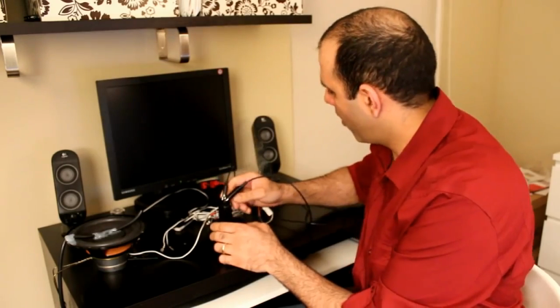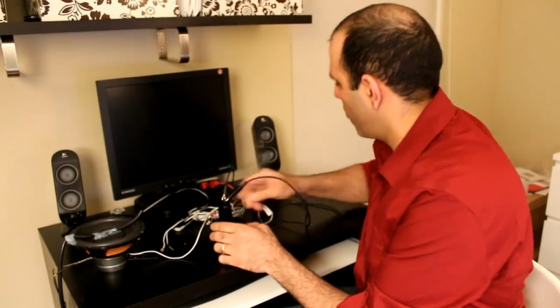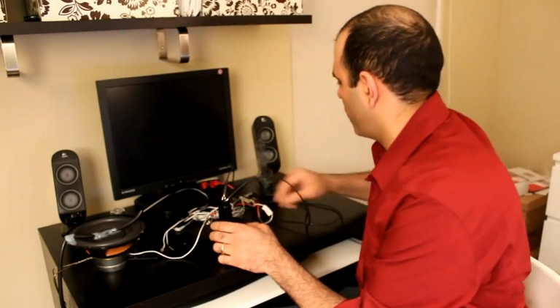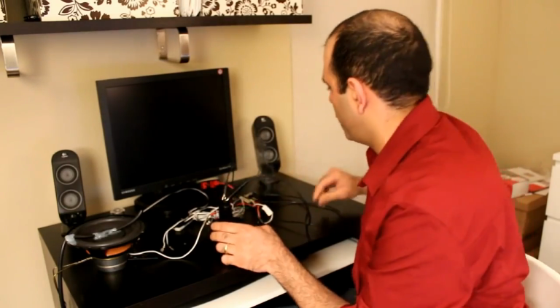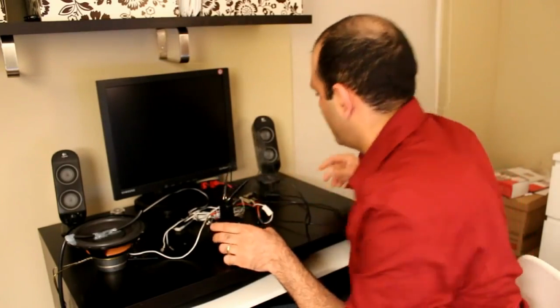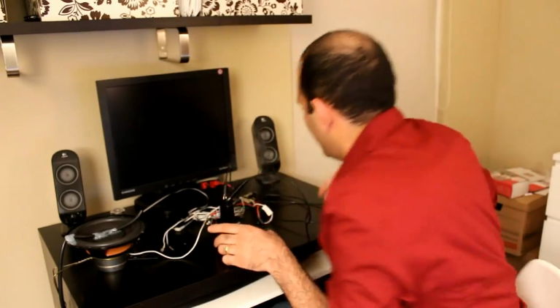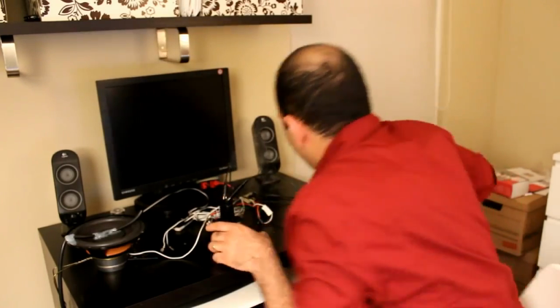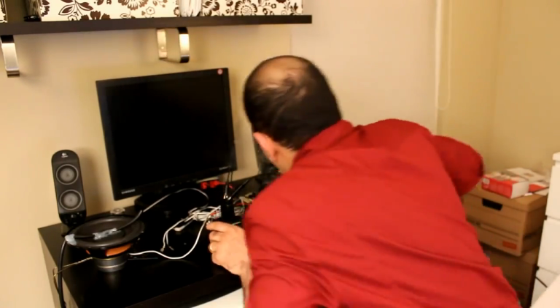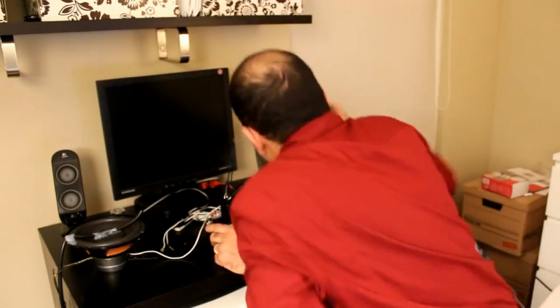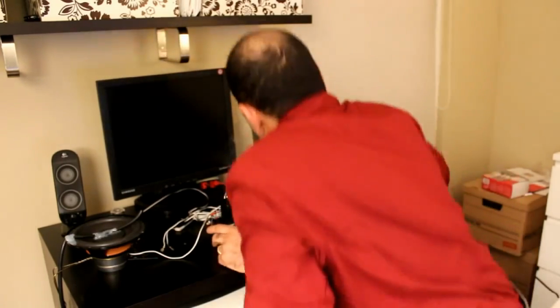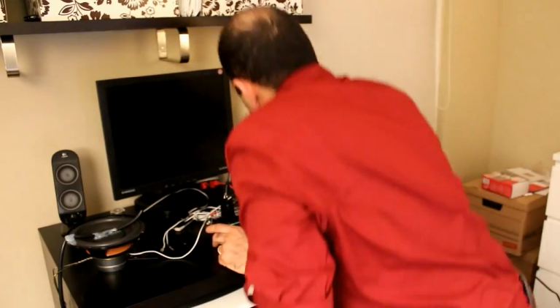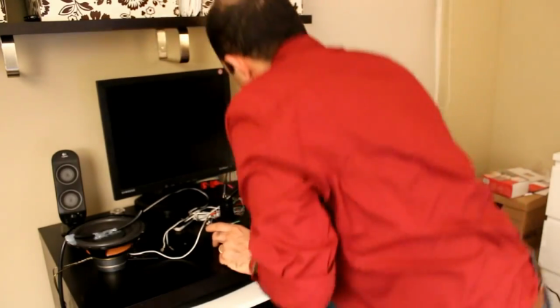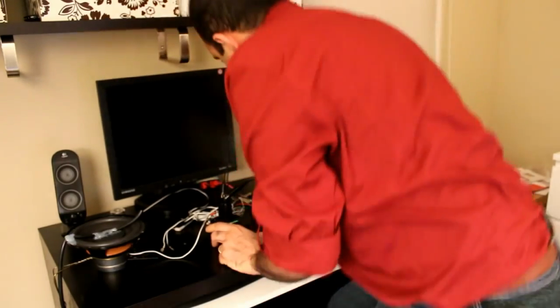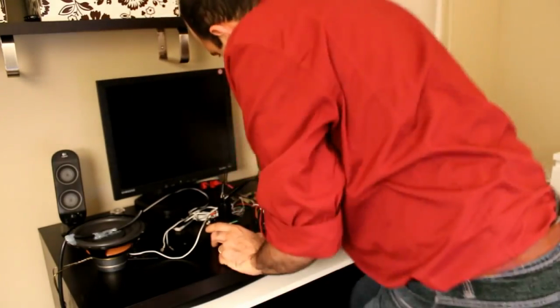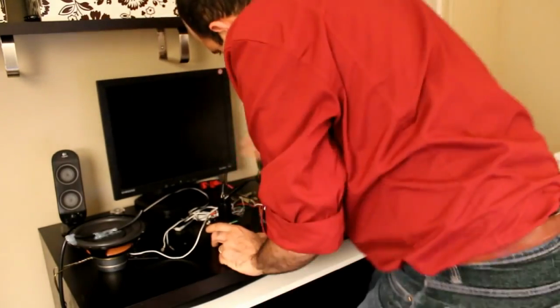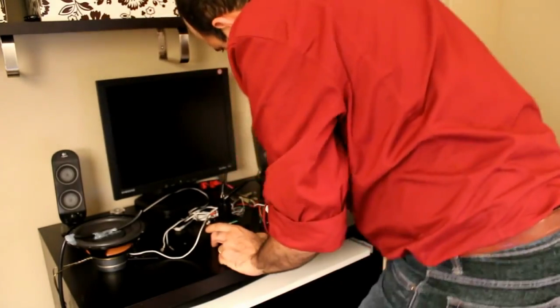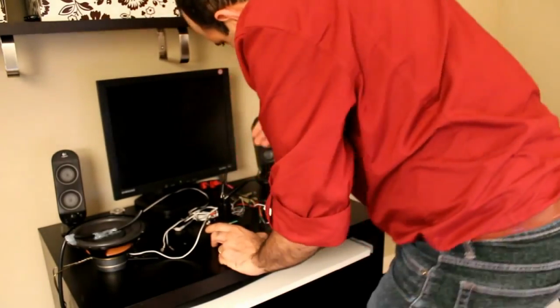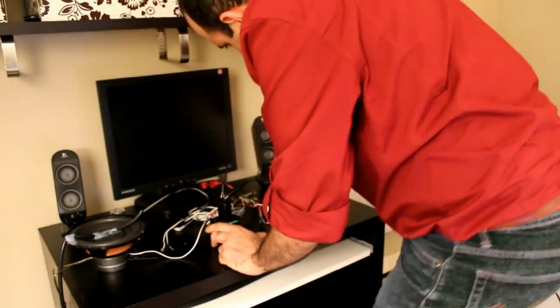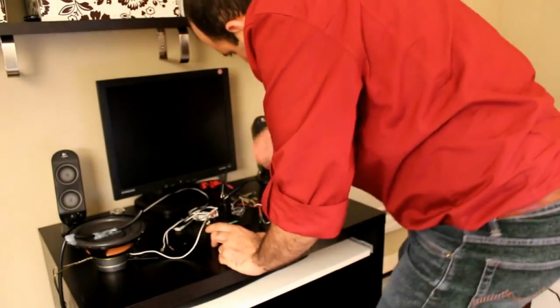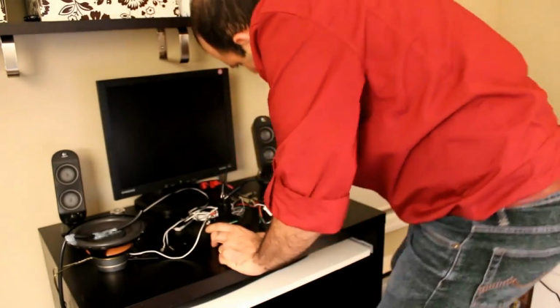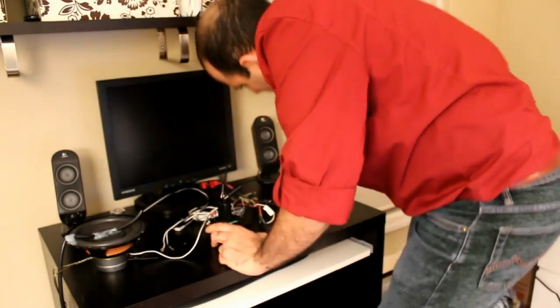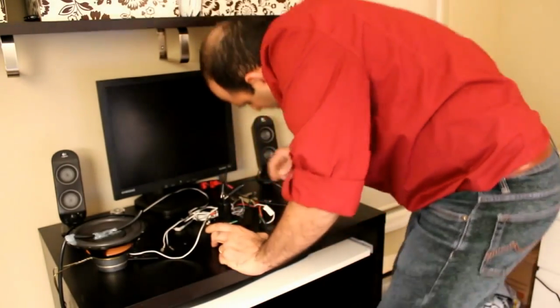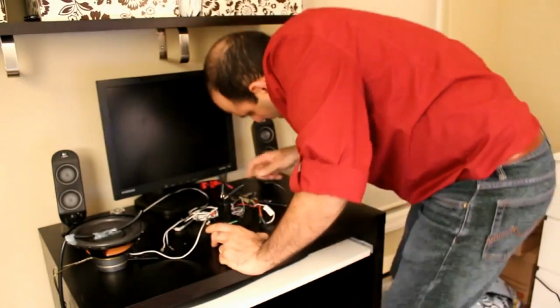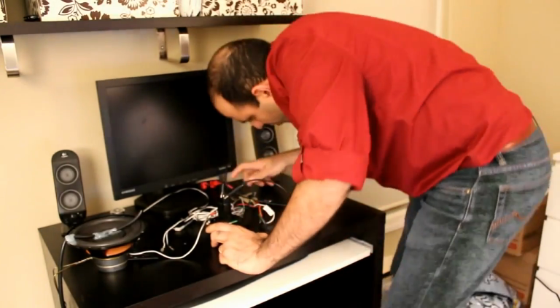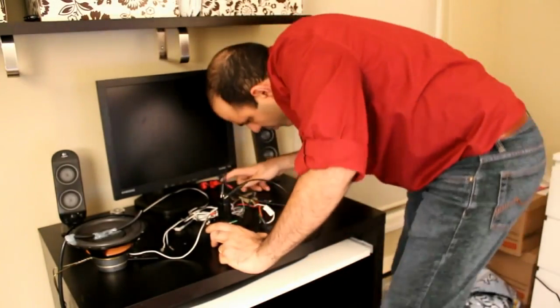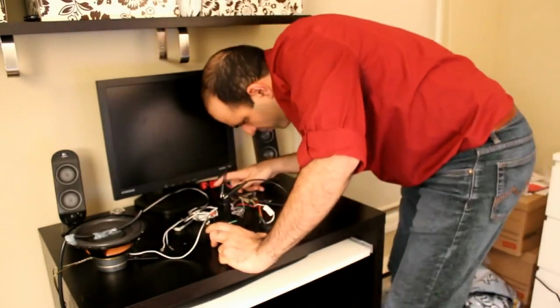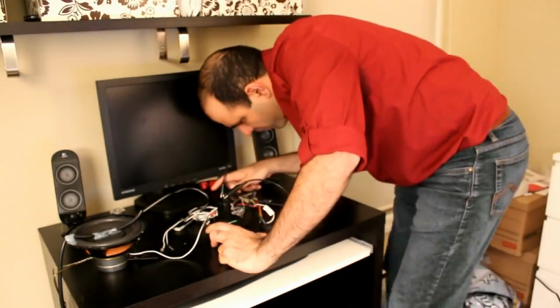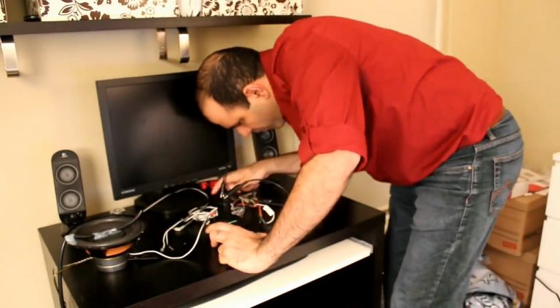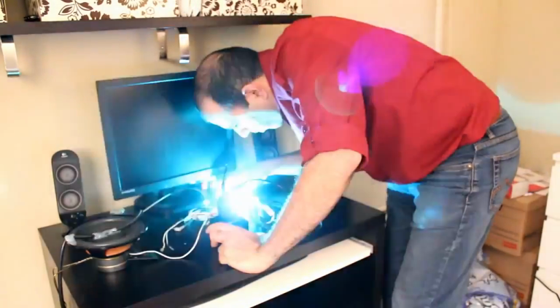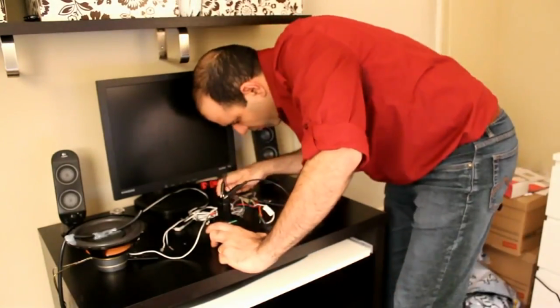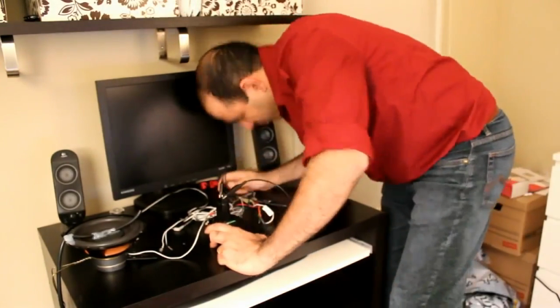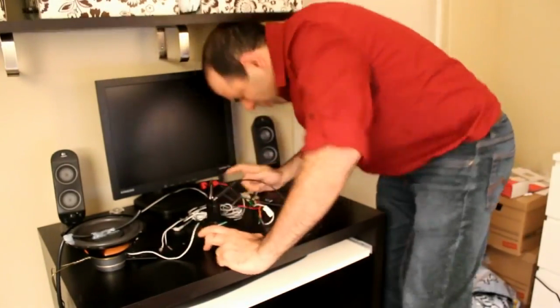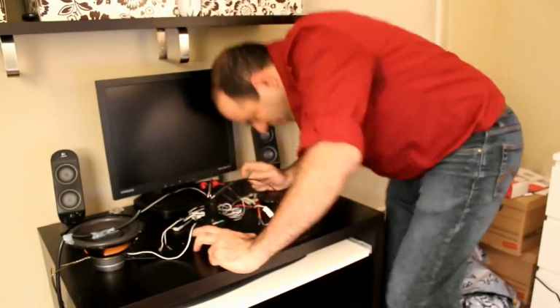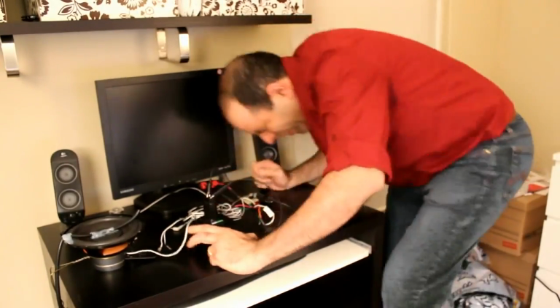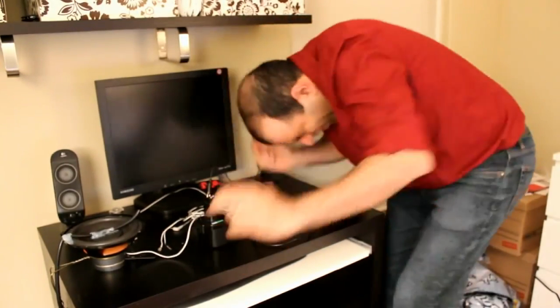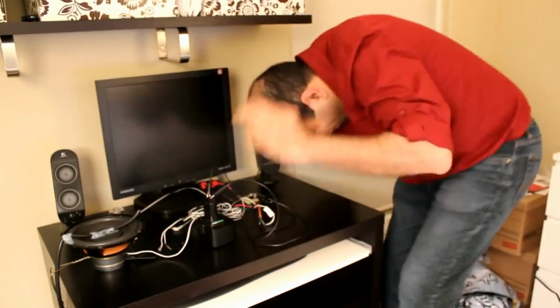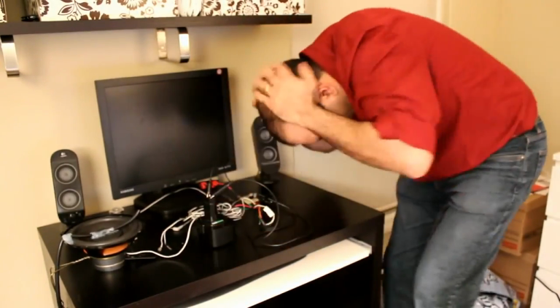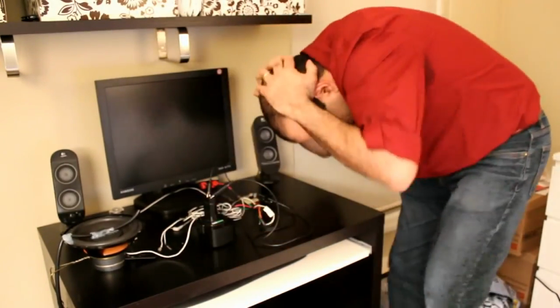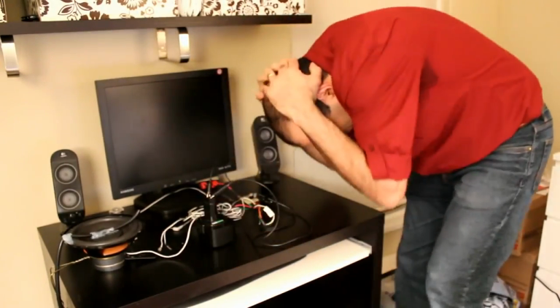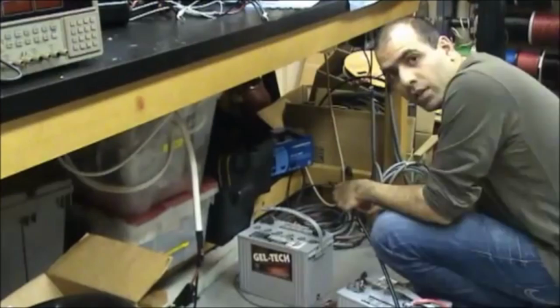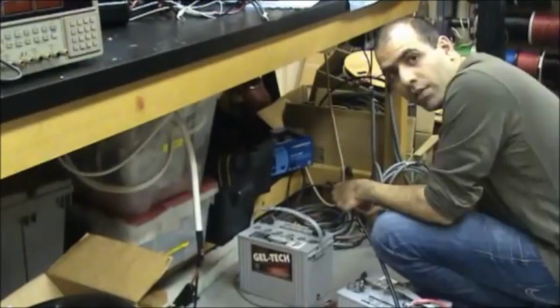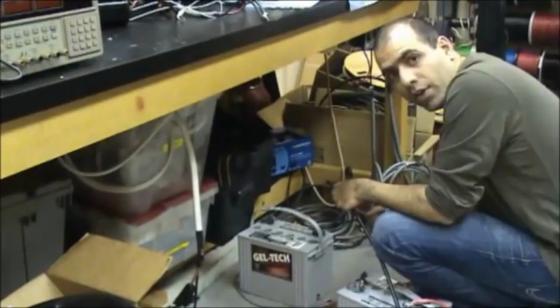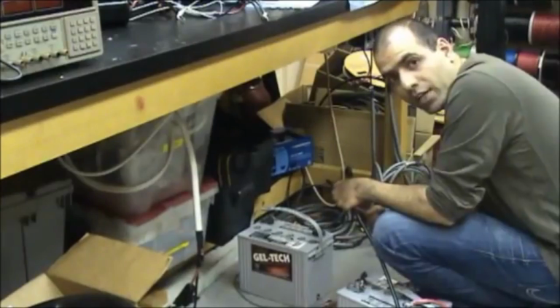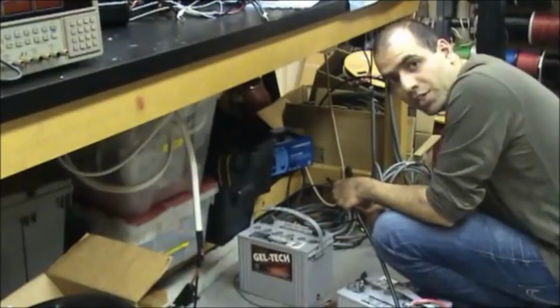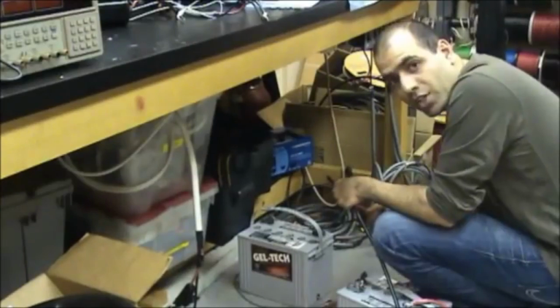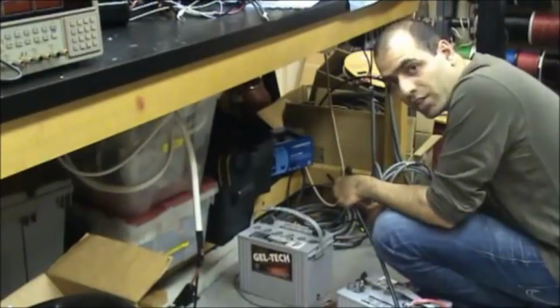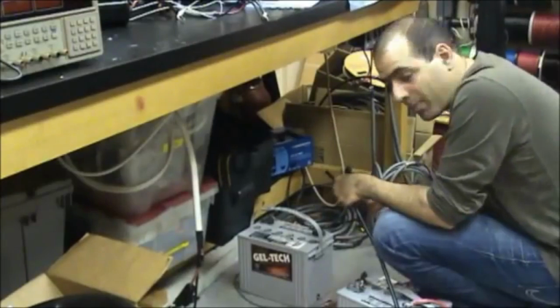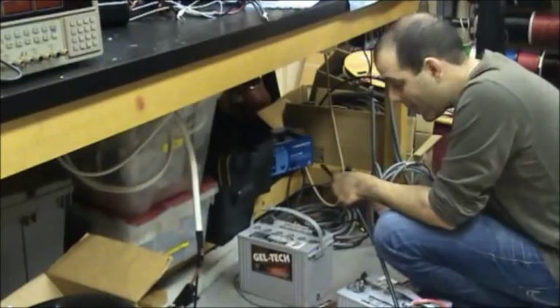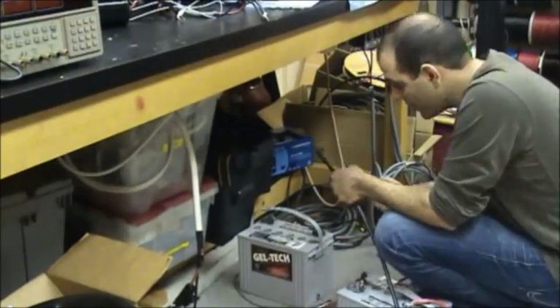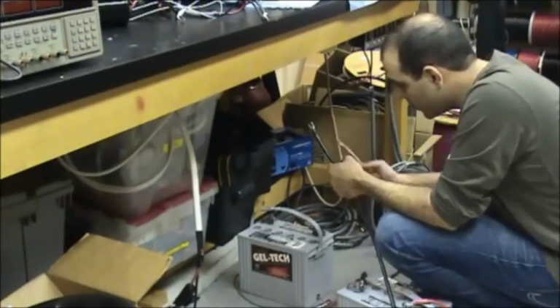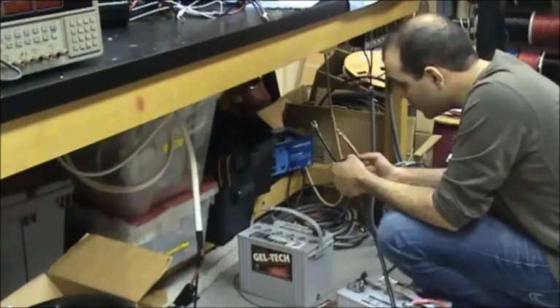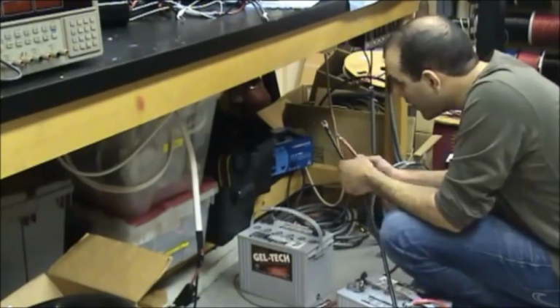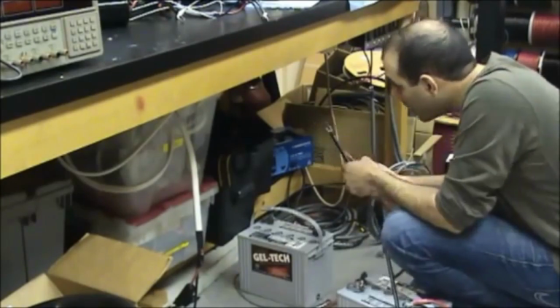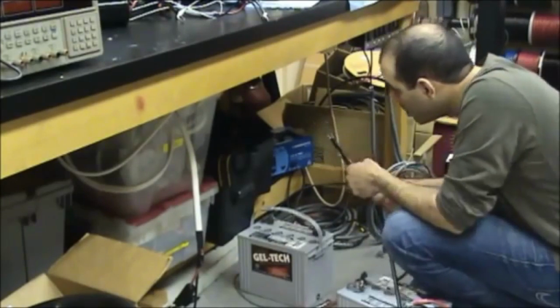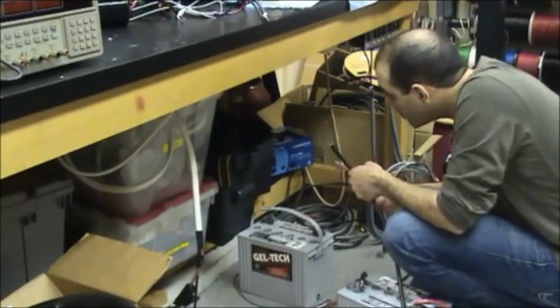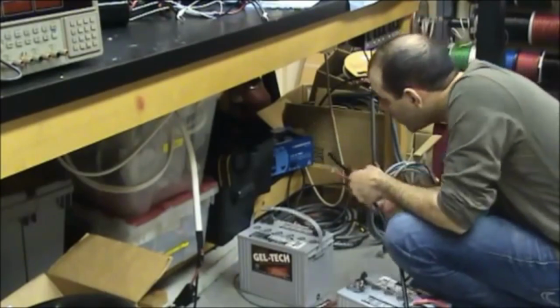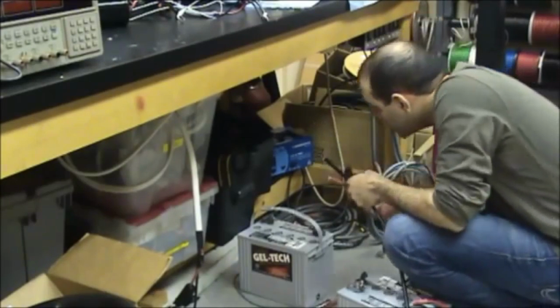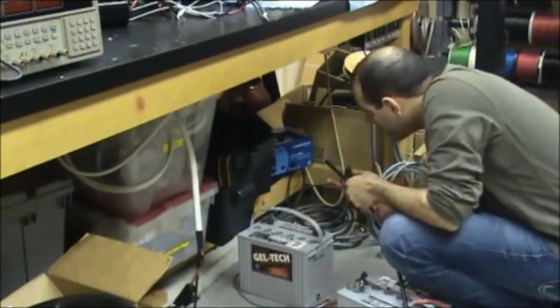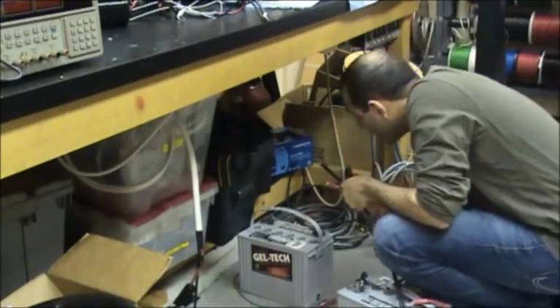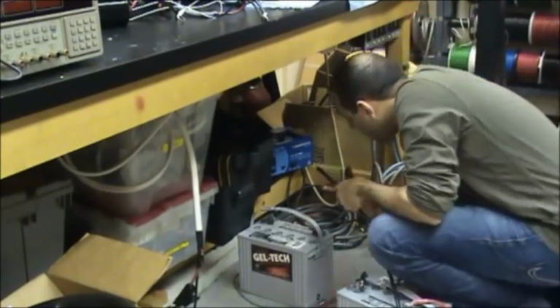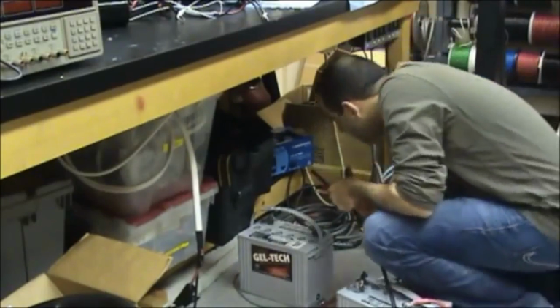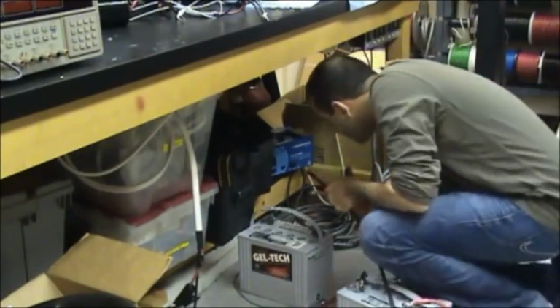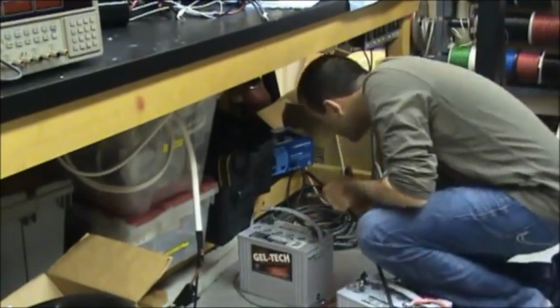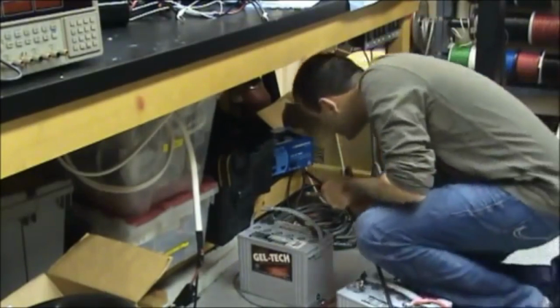Oh s**t! What did I do? If I can just pass these cables under the table here...